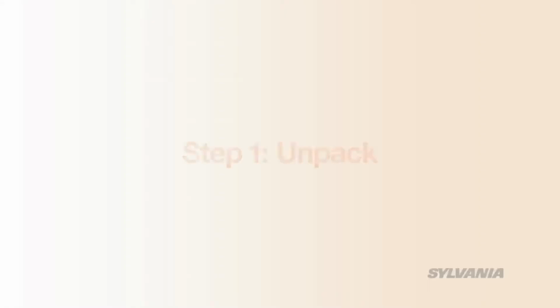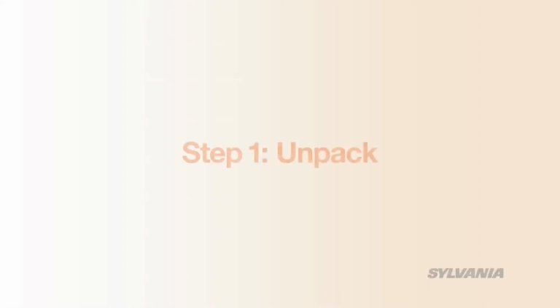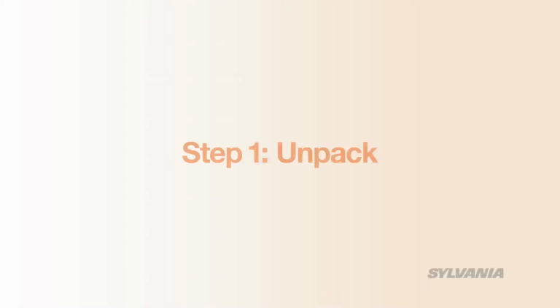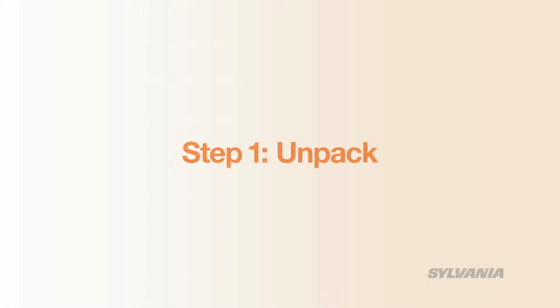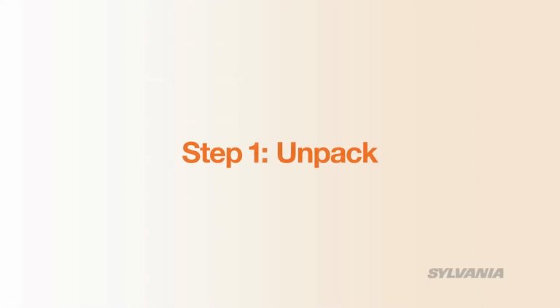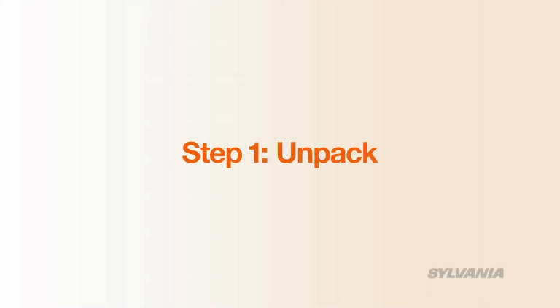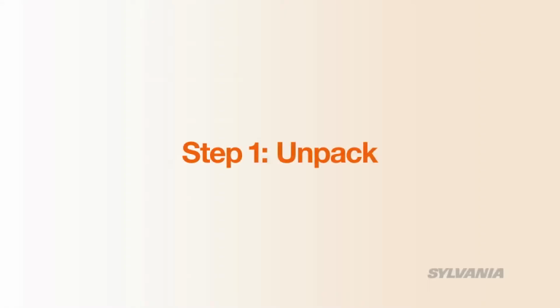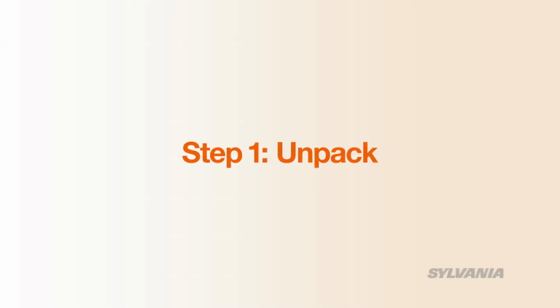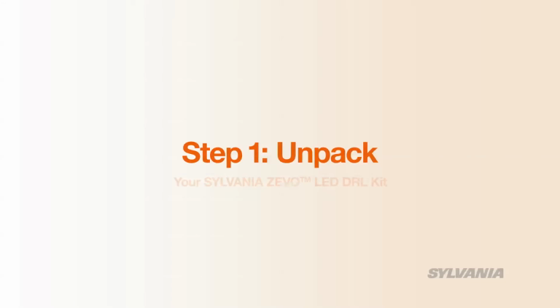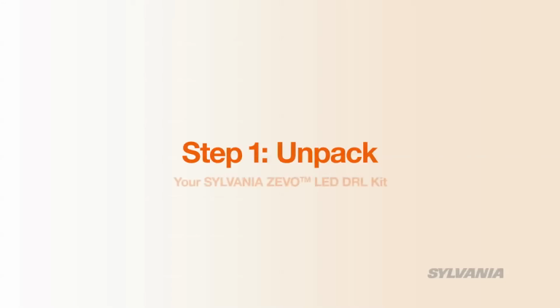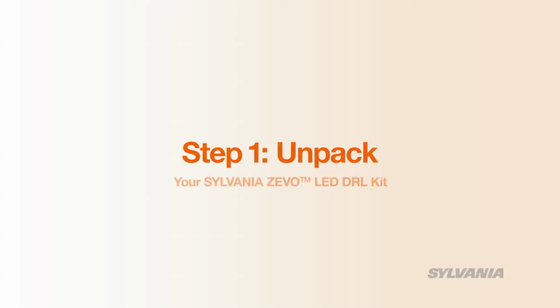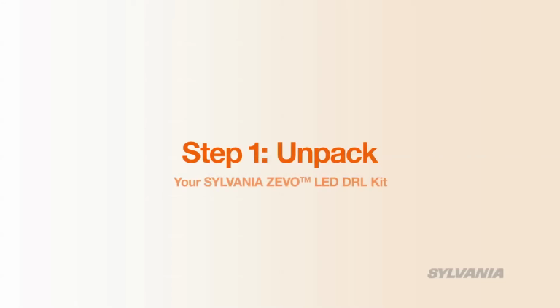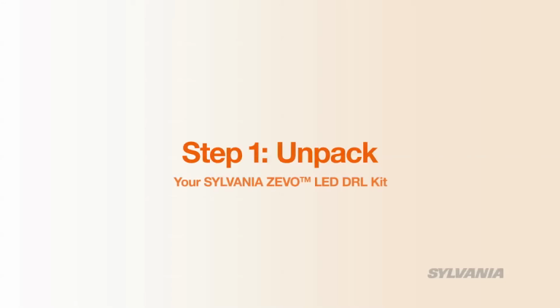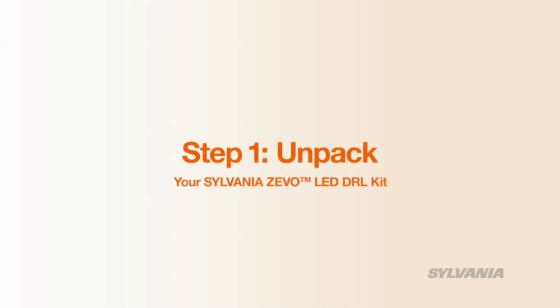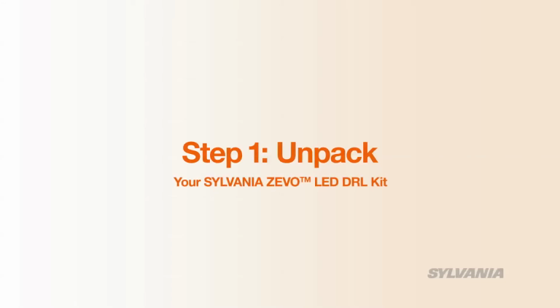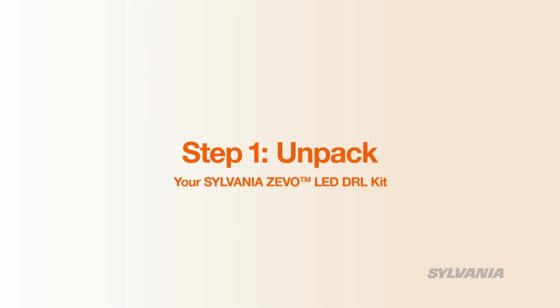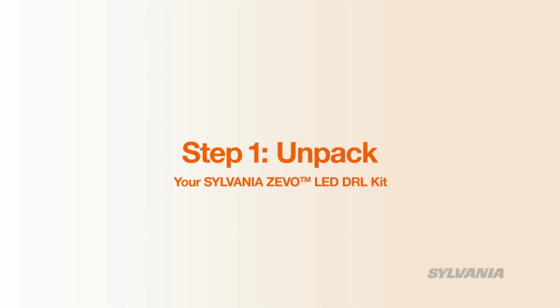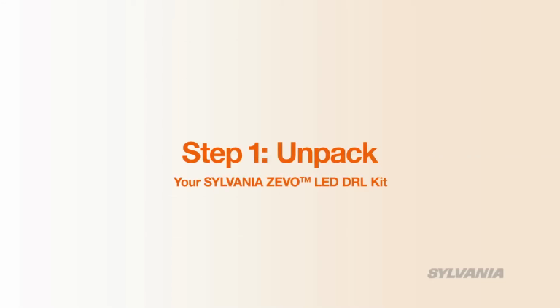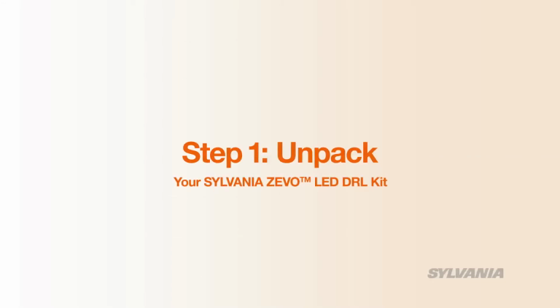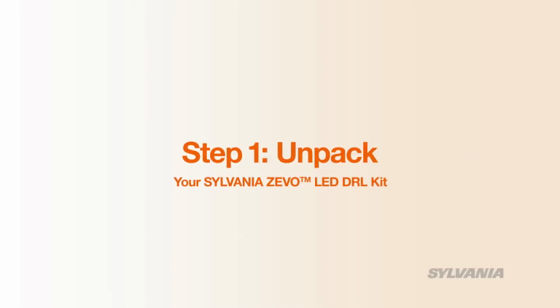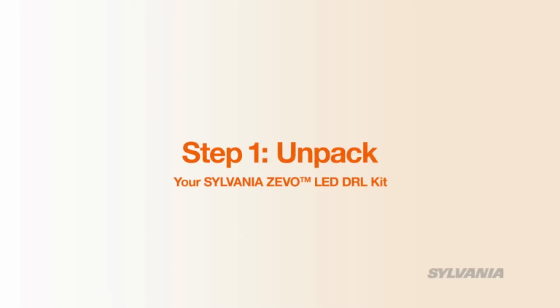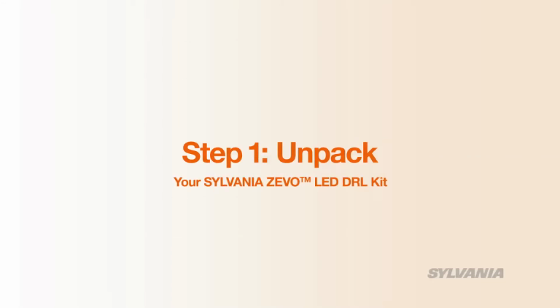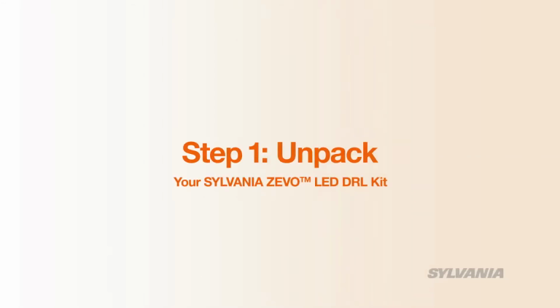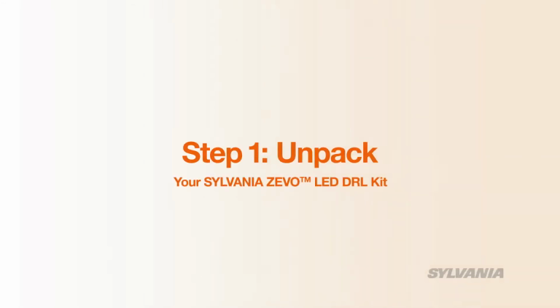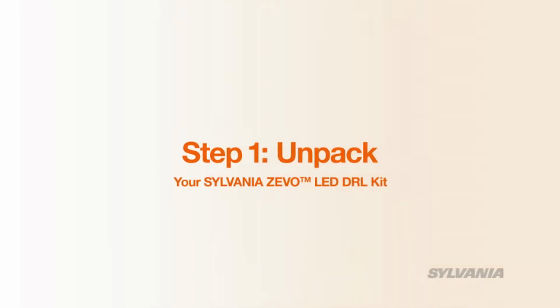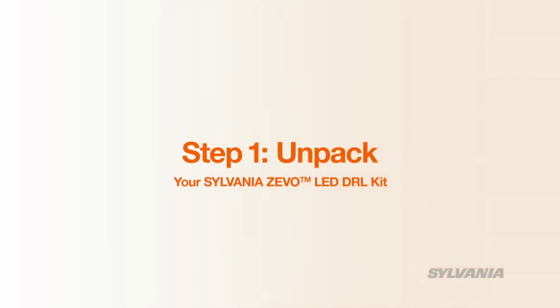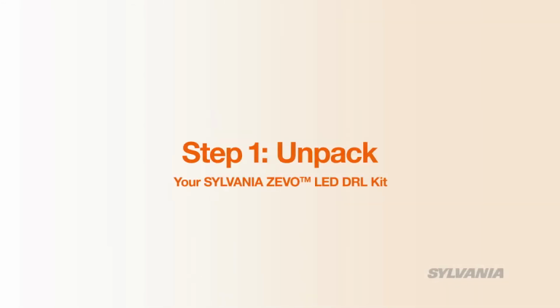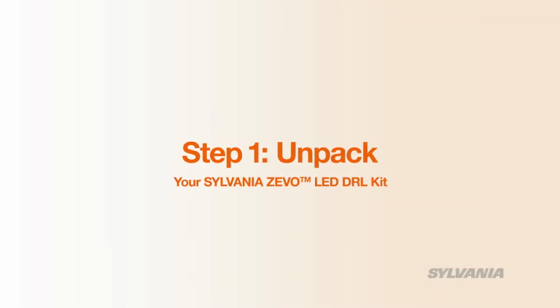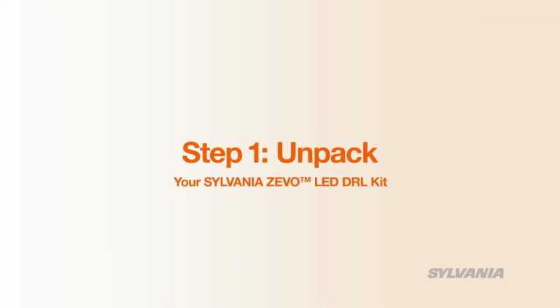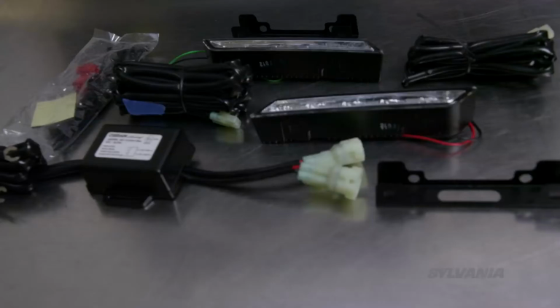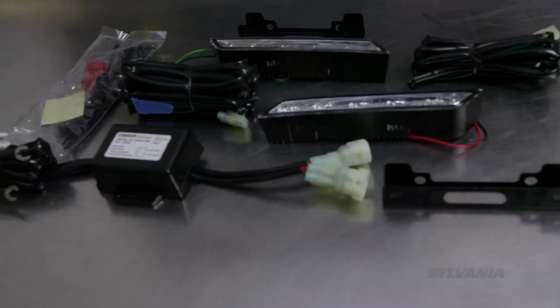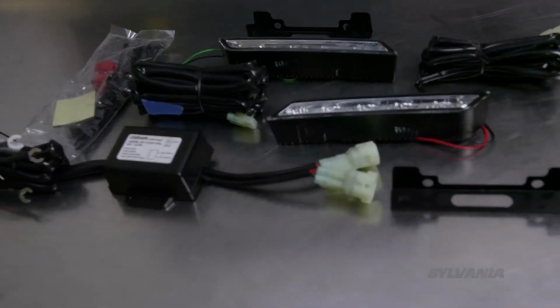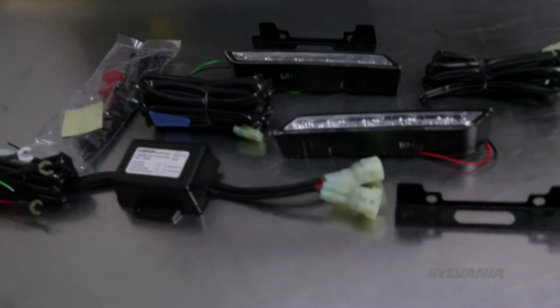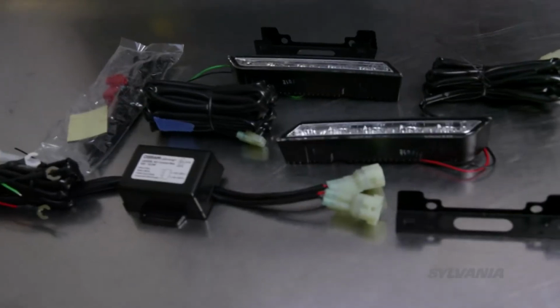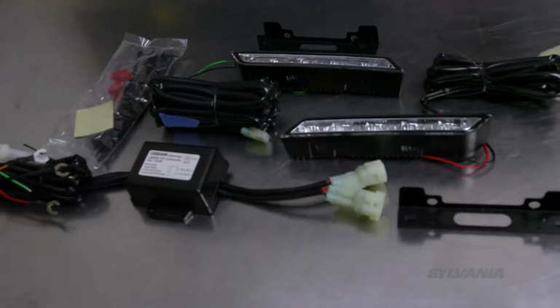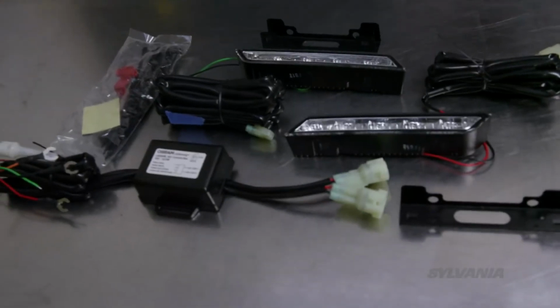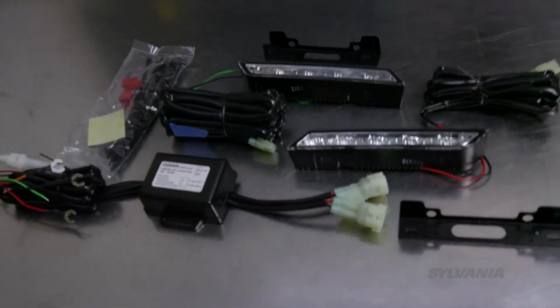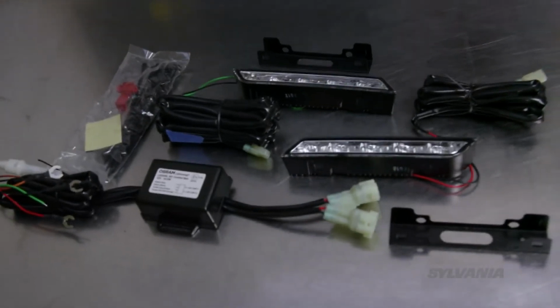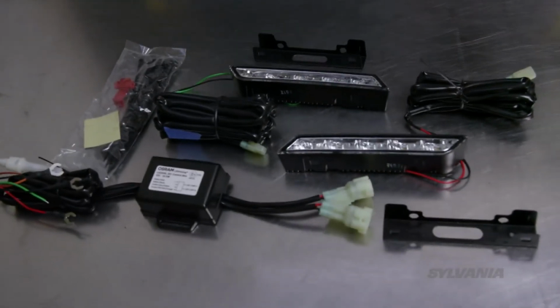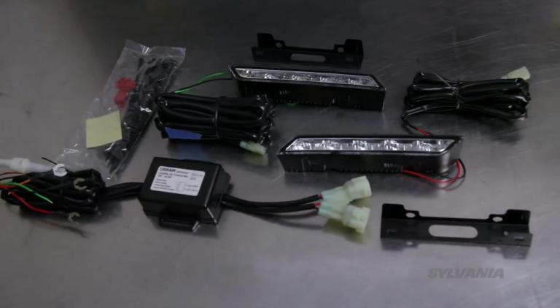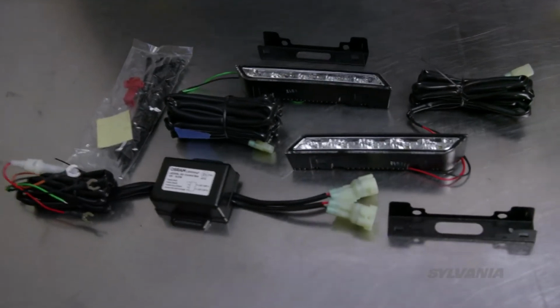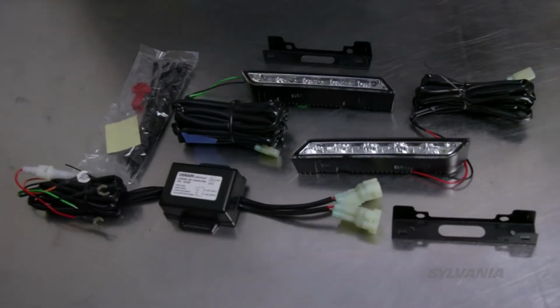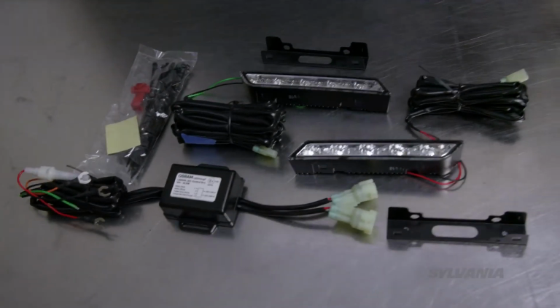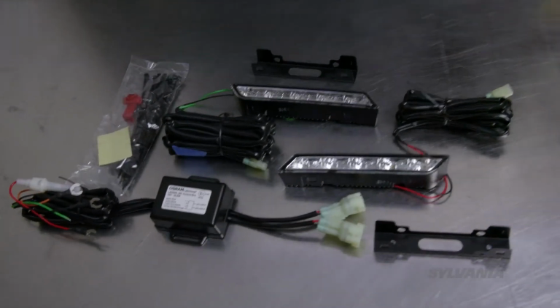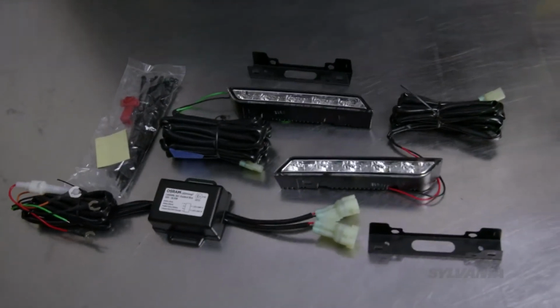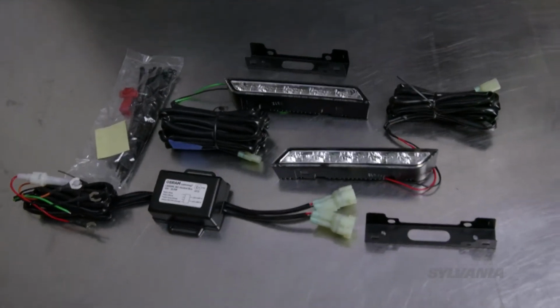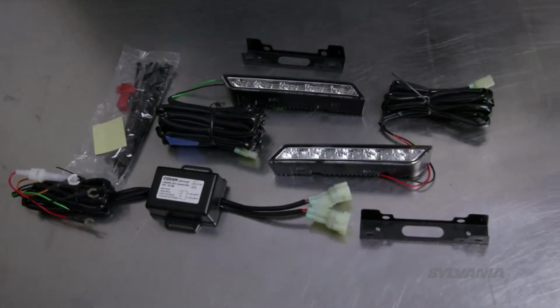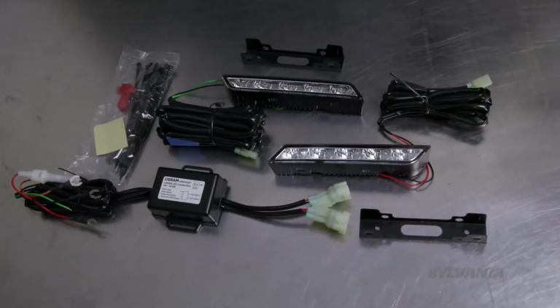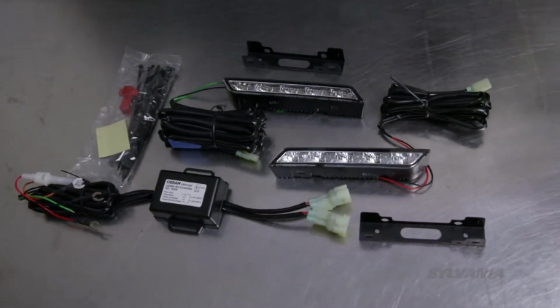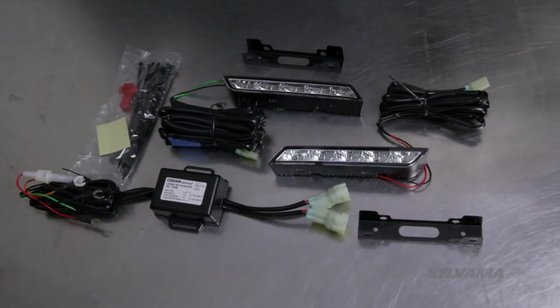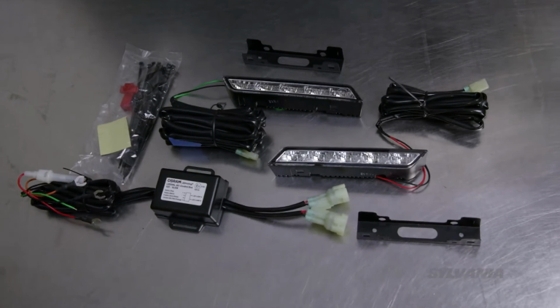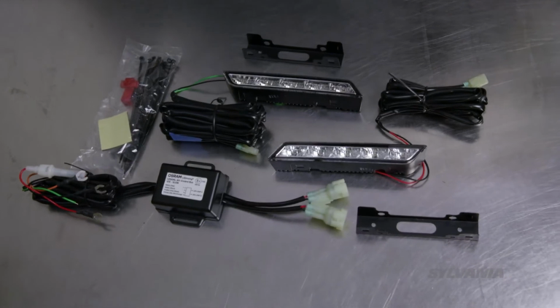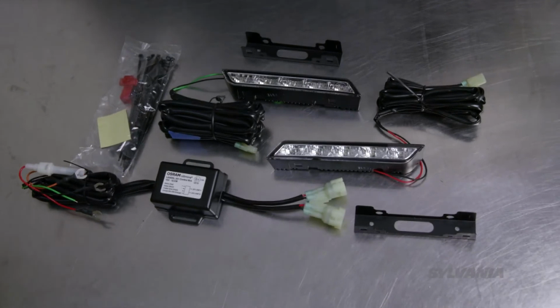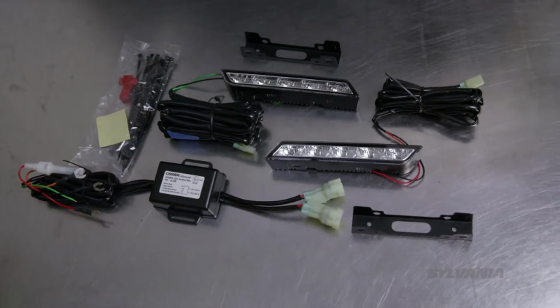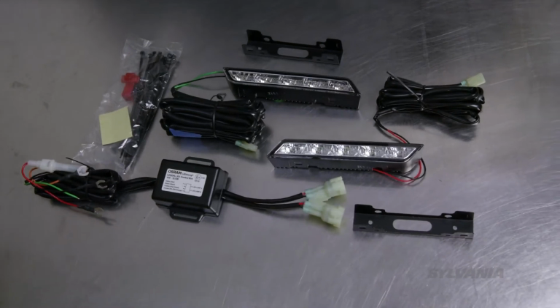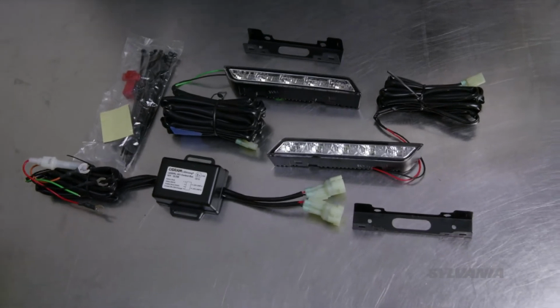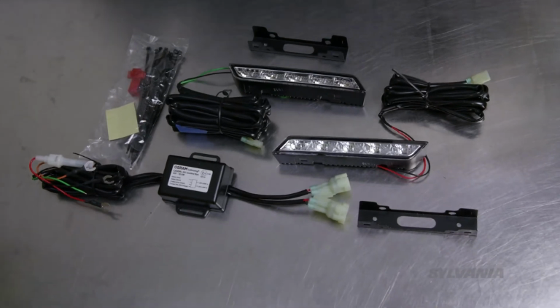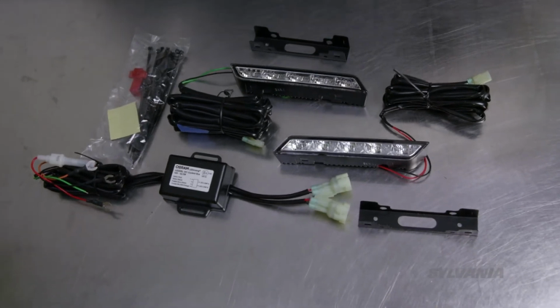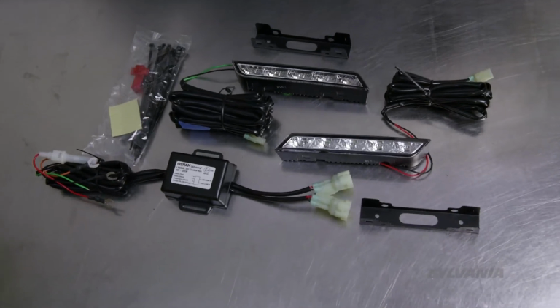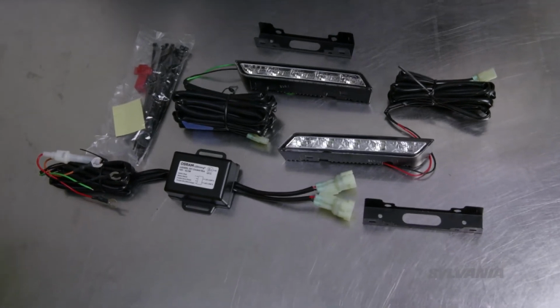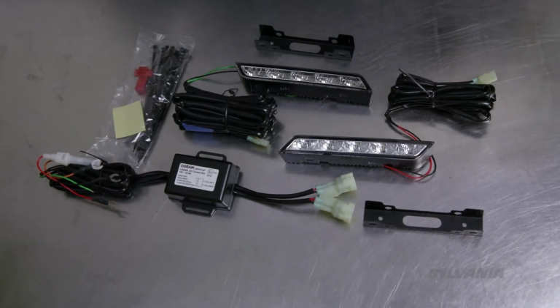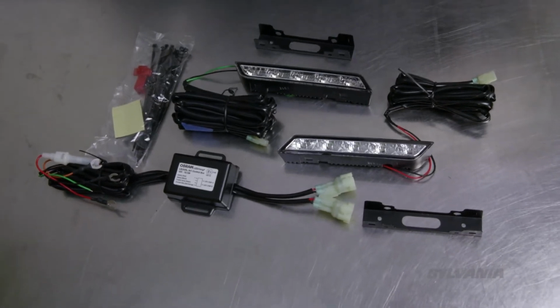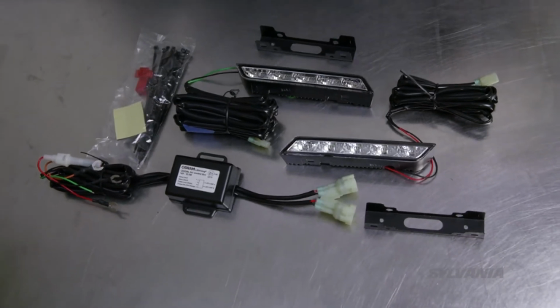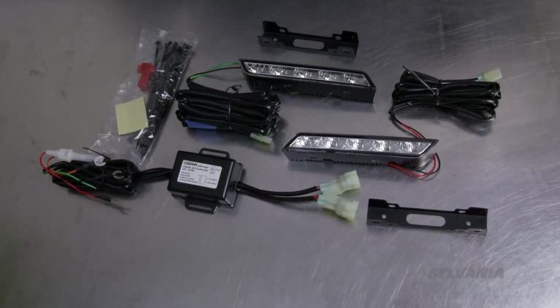Let's start by unpacking the contents of your Sylvania Zevo LED DRL kit. Be sure to read all the instructions before you begin.